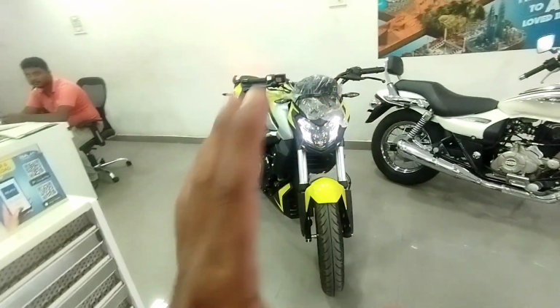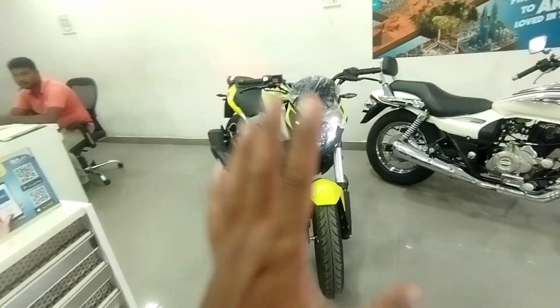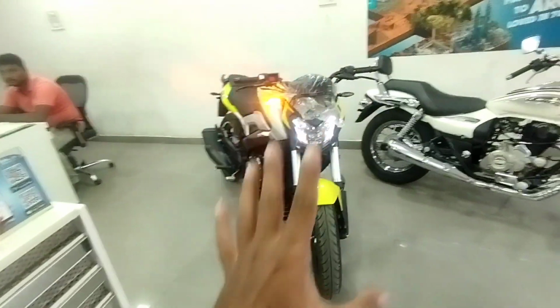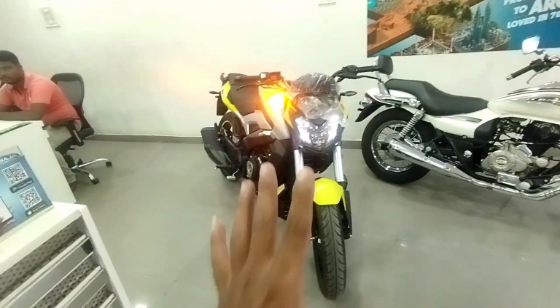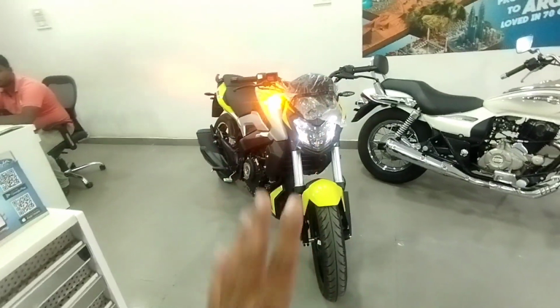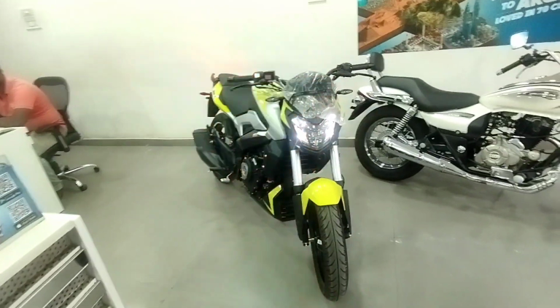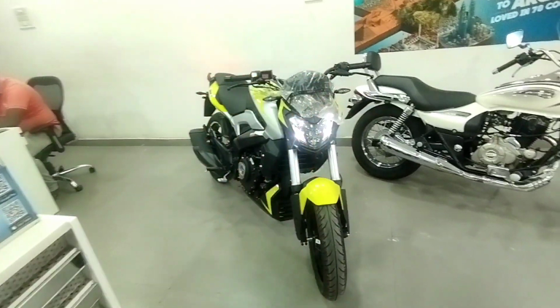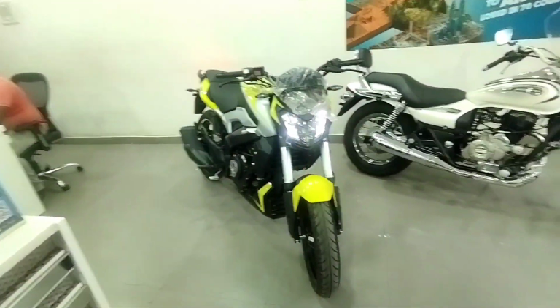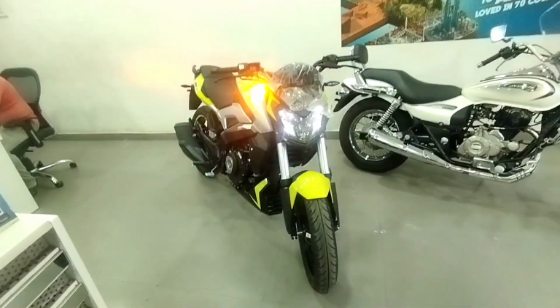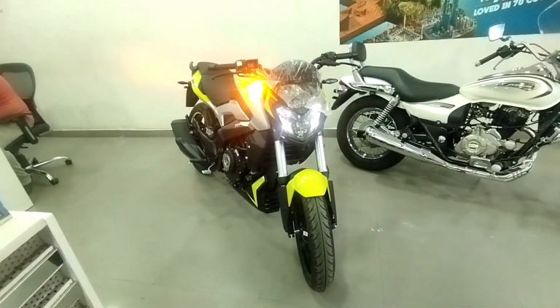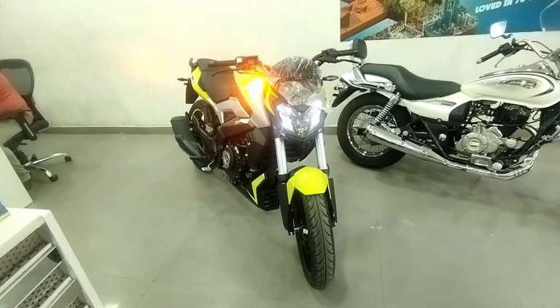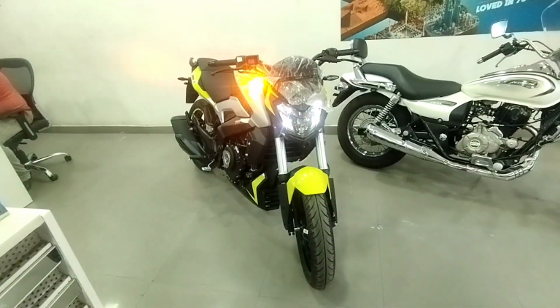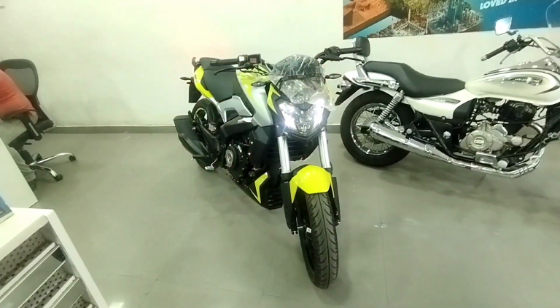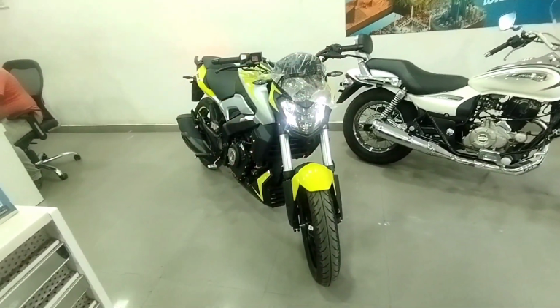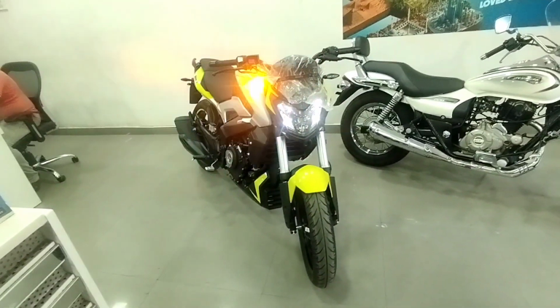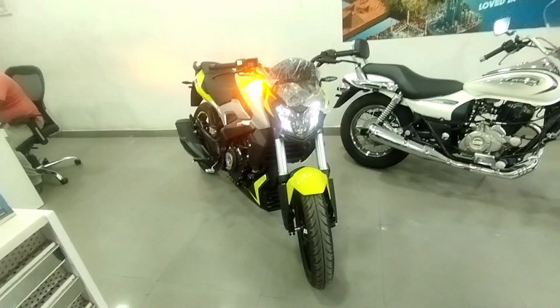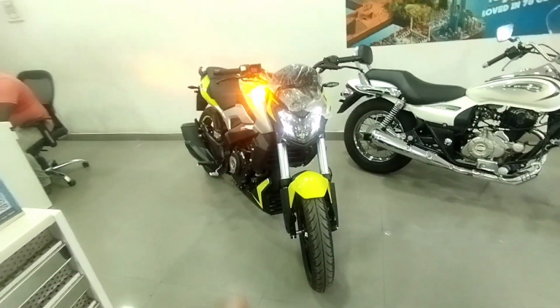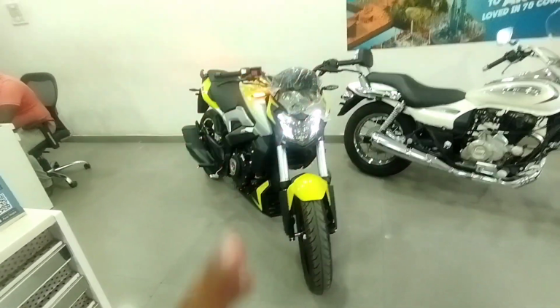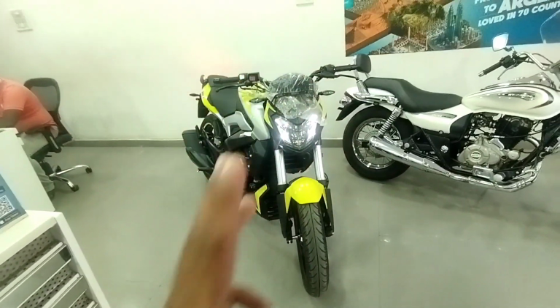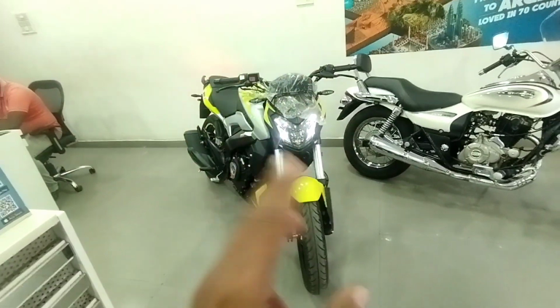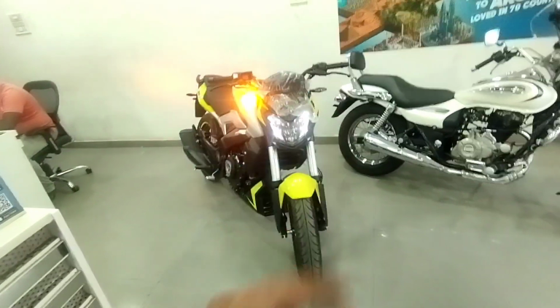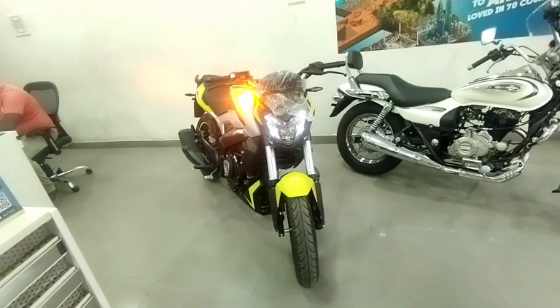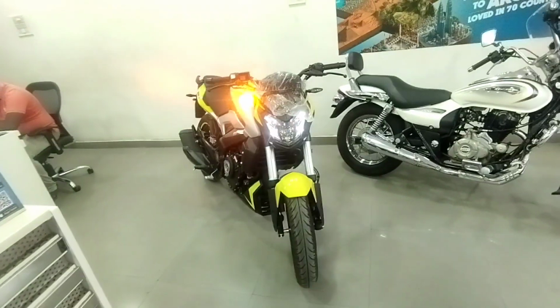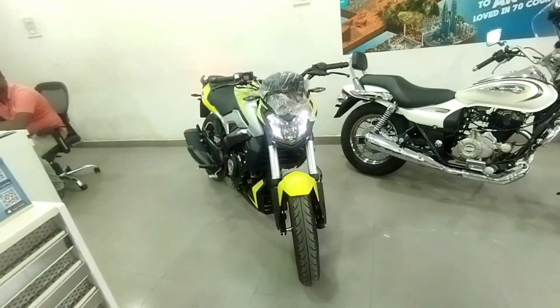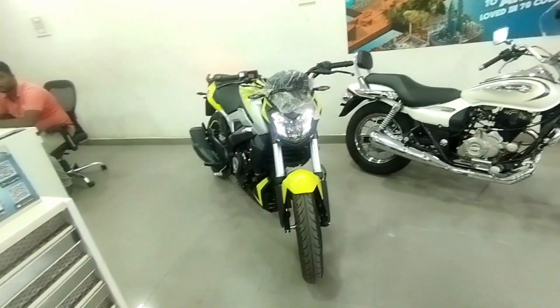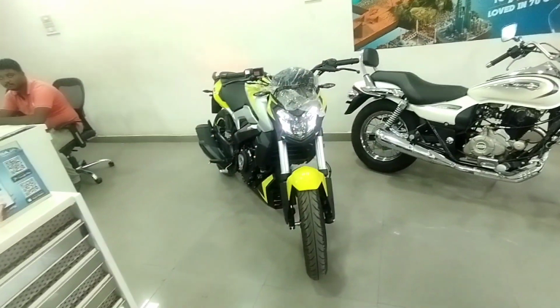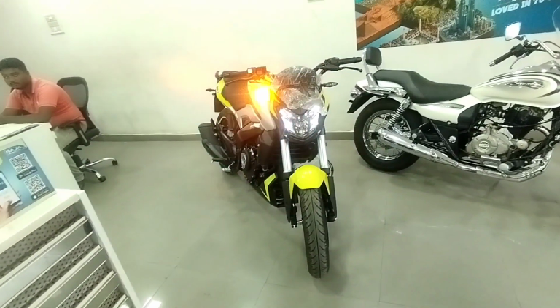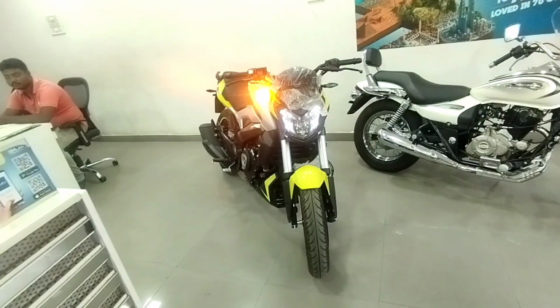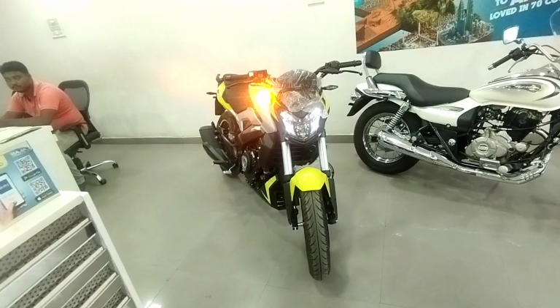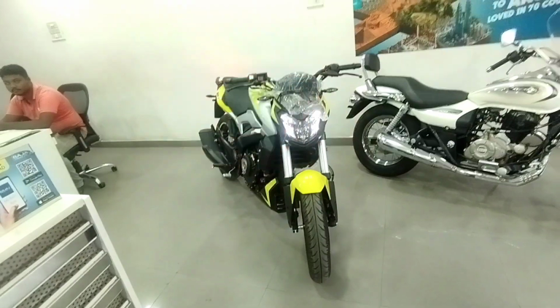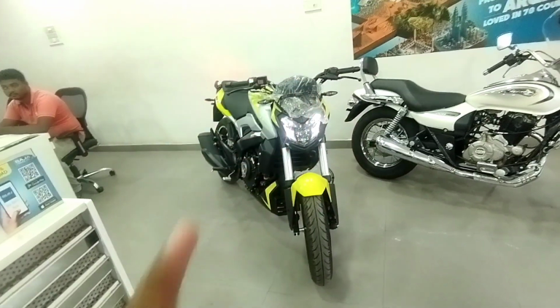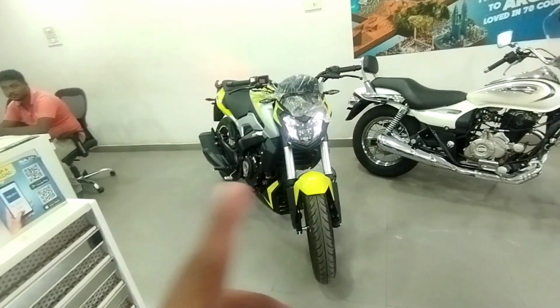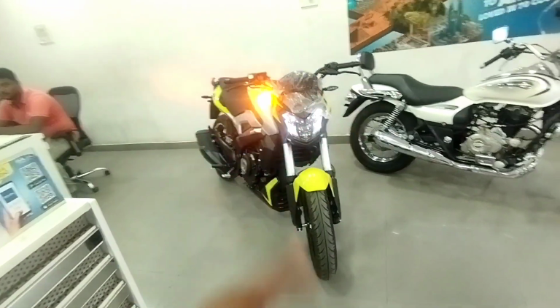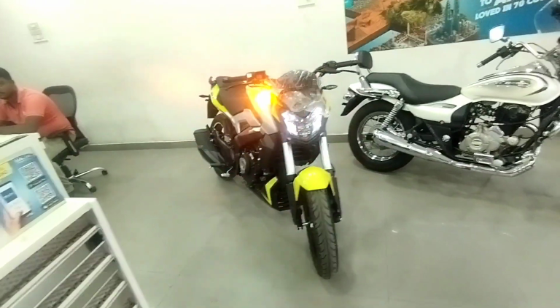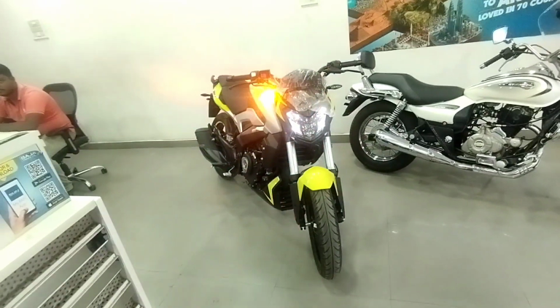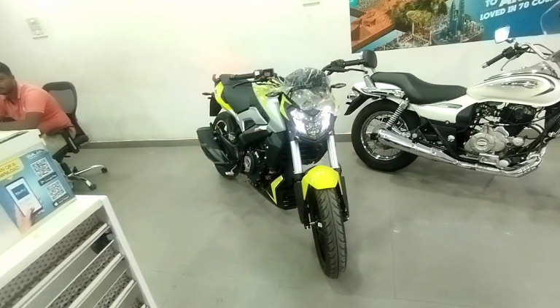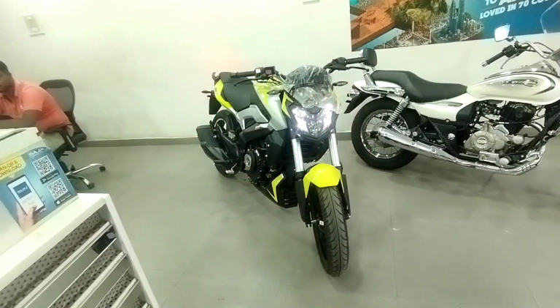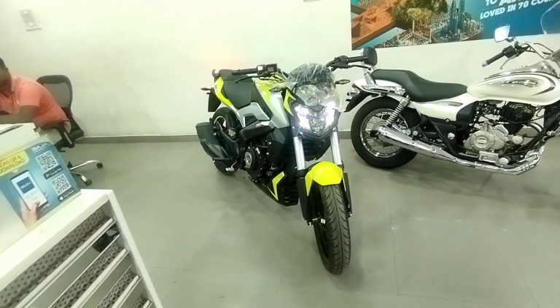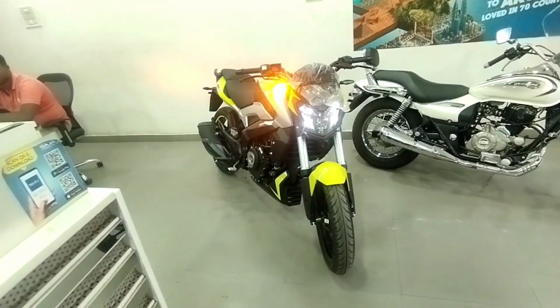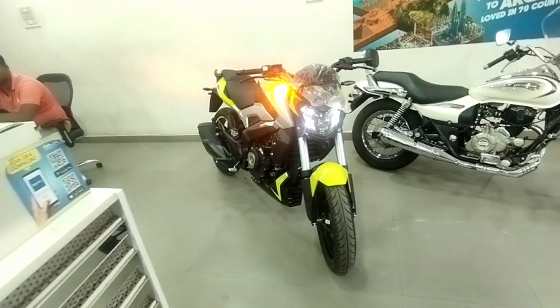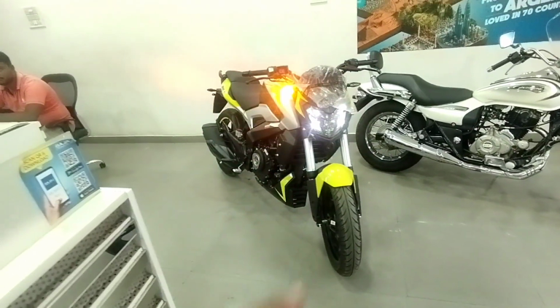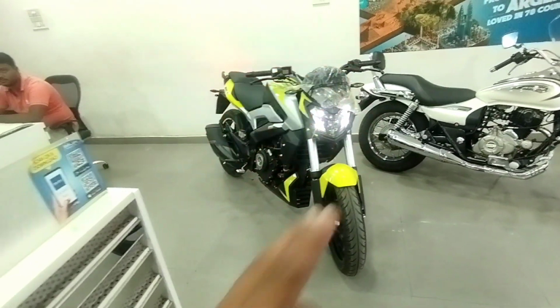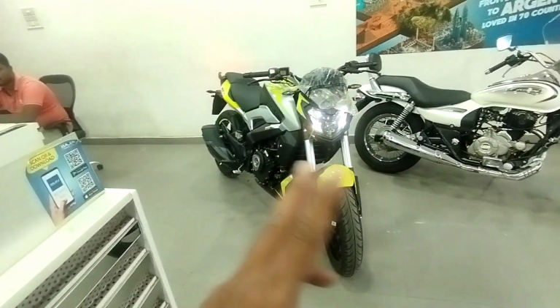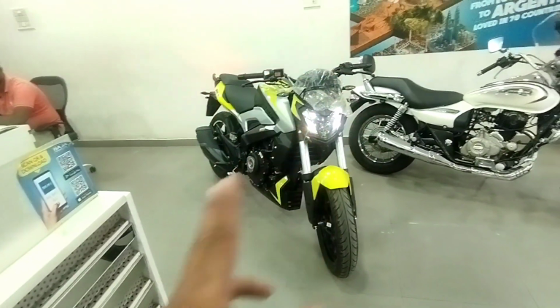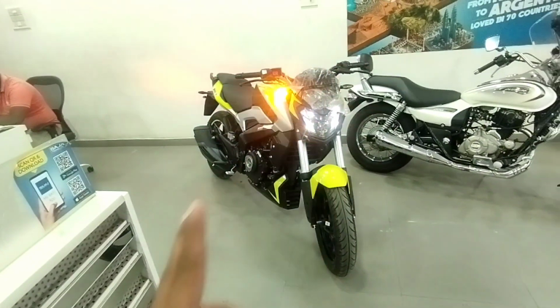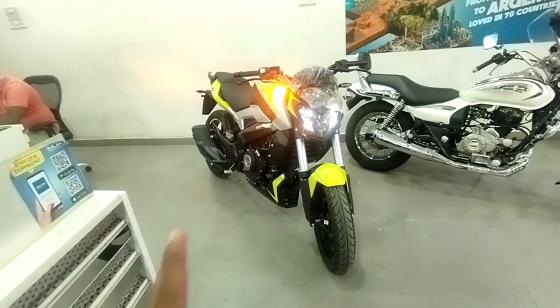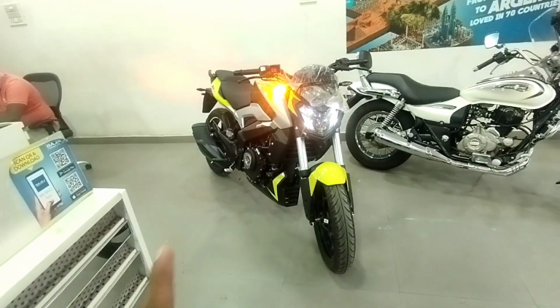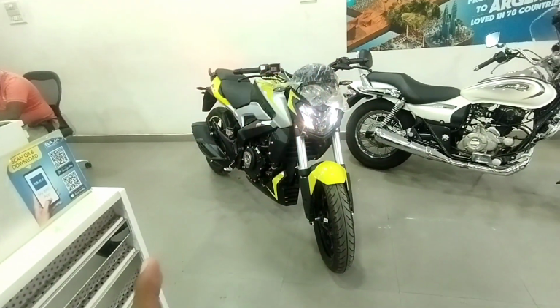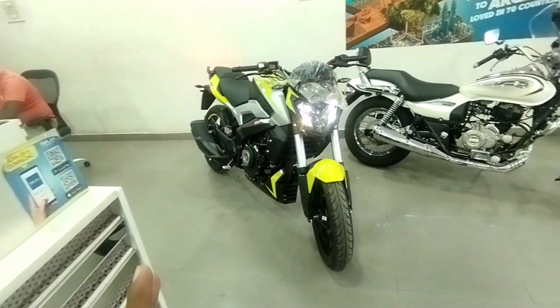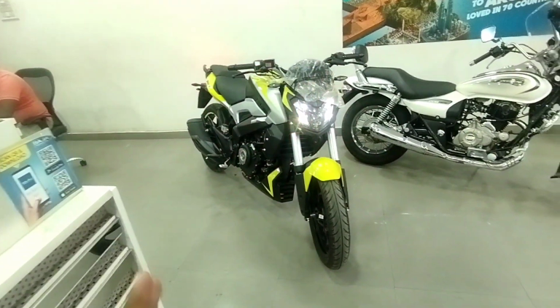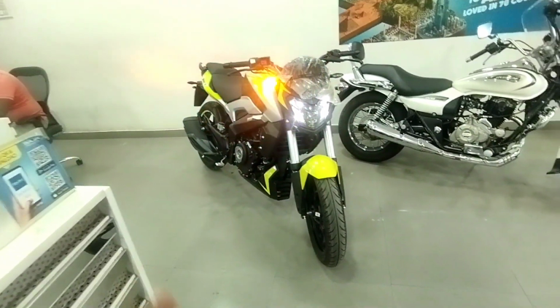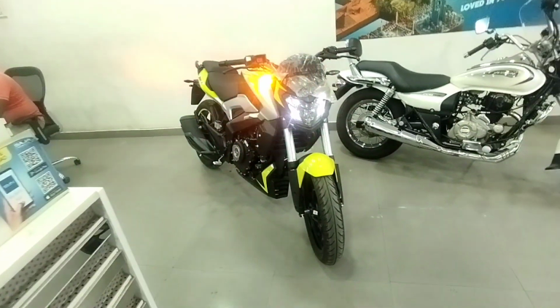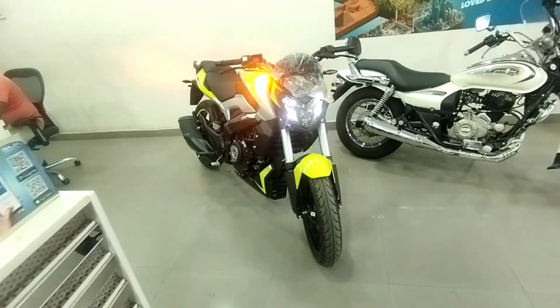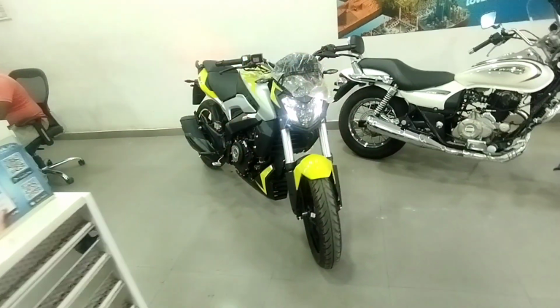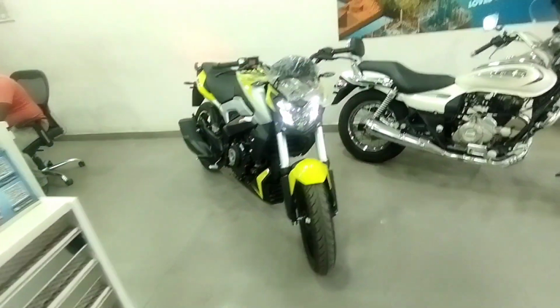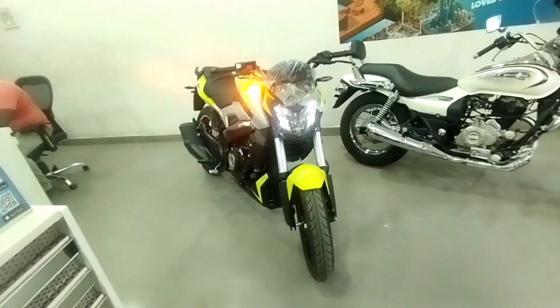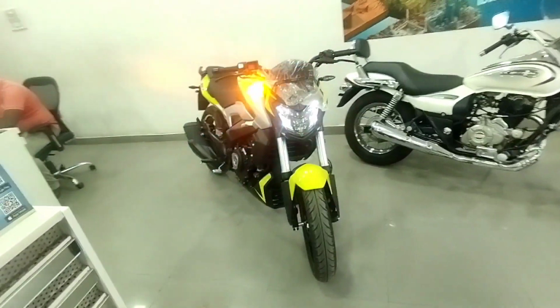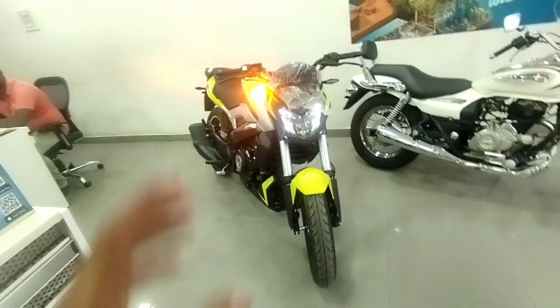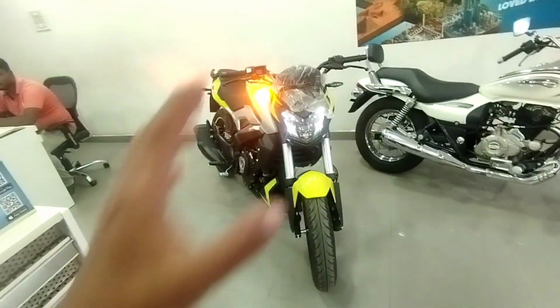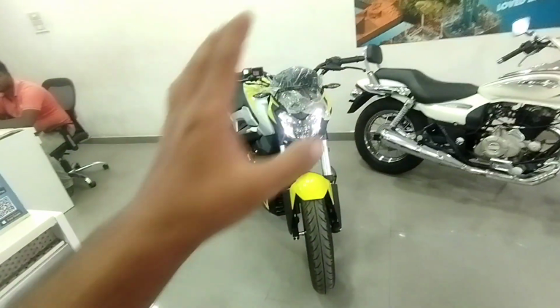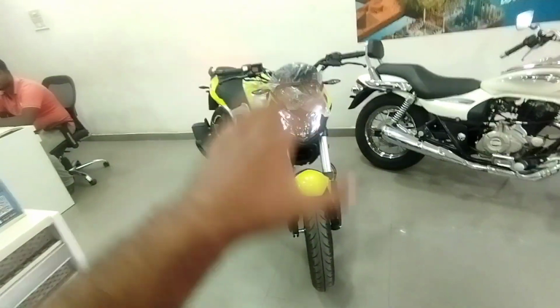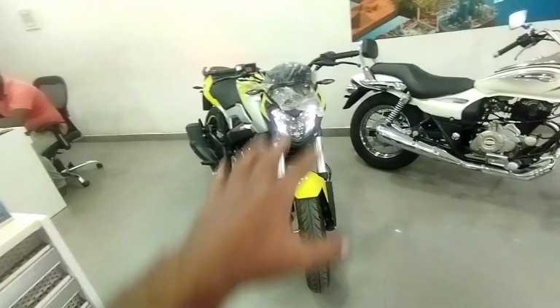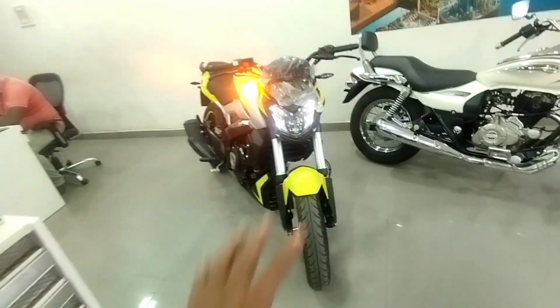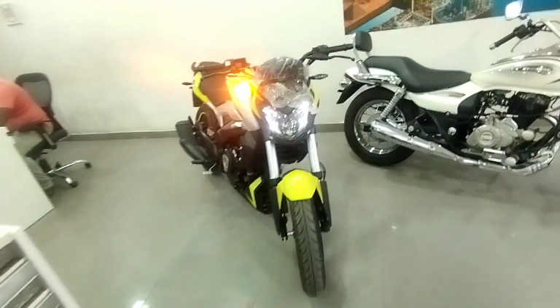You have three color options. One is racing red, one is sparkling black, and one is seat rush. So let's start with the front.